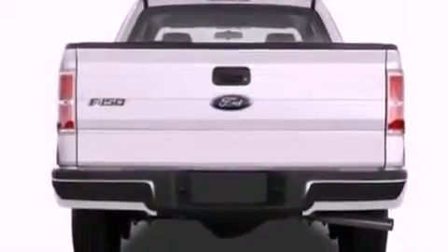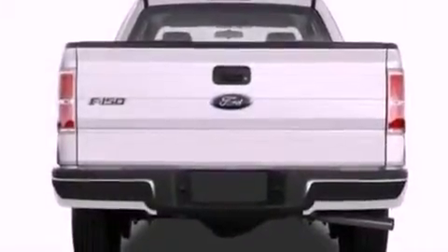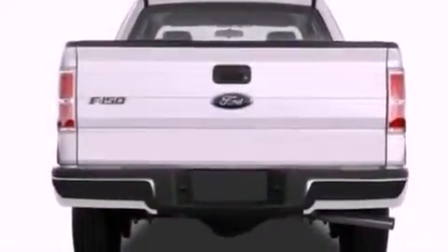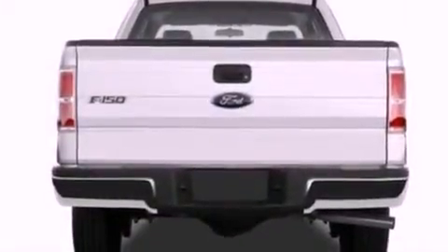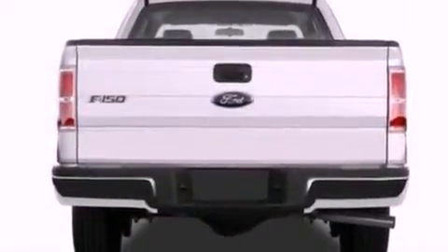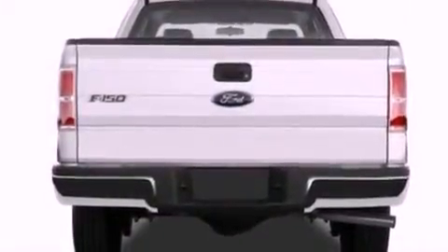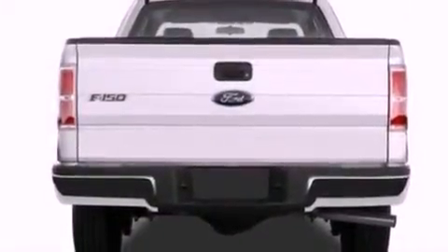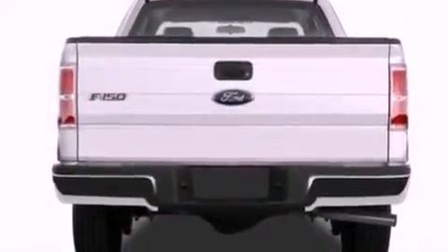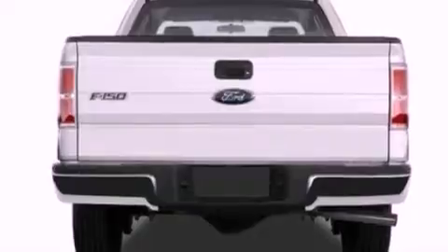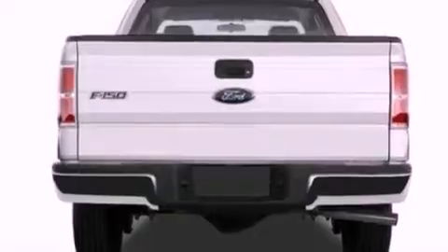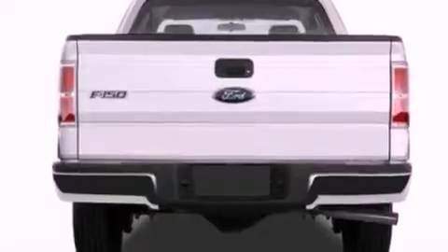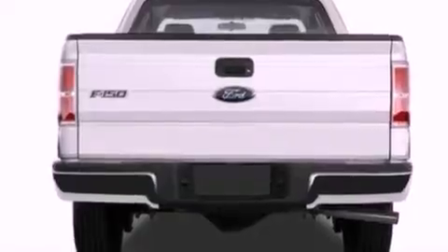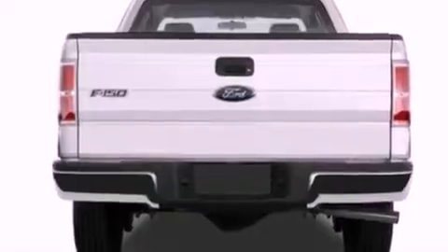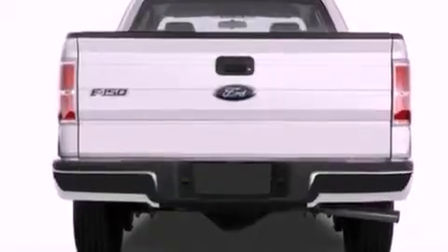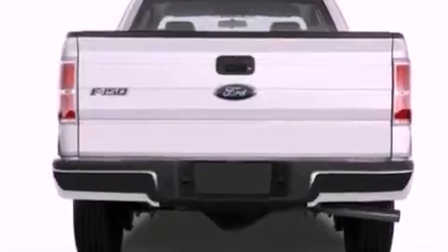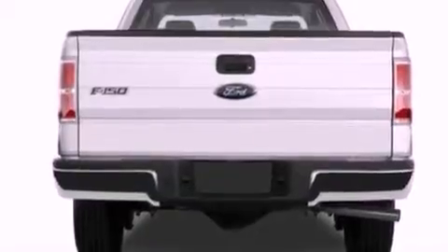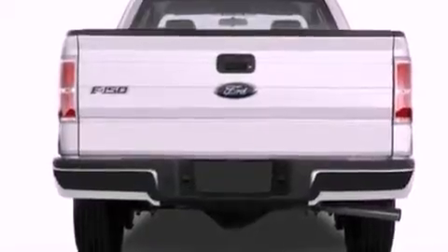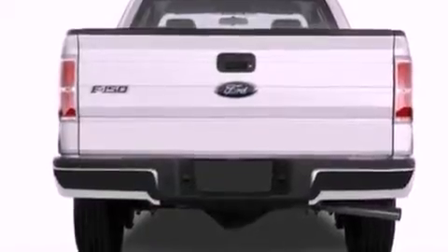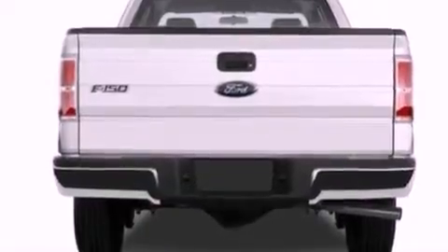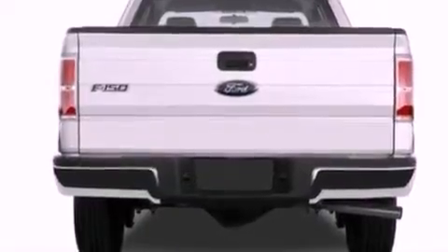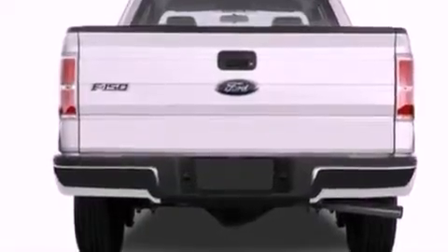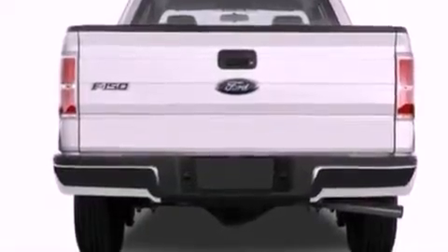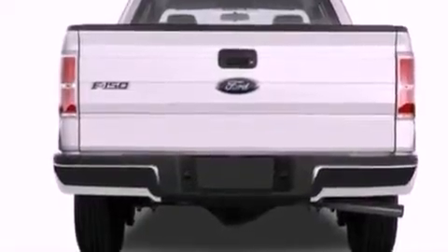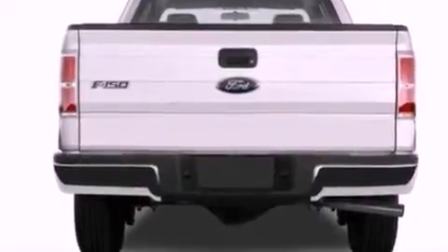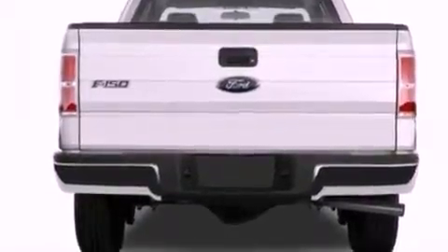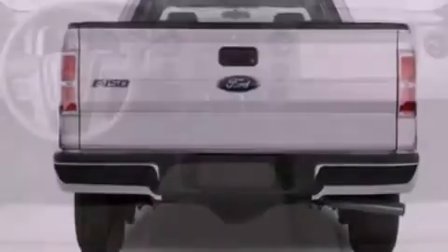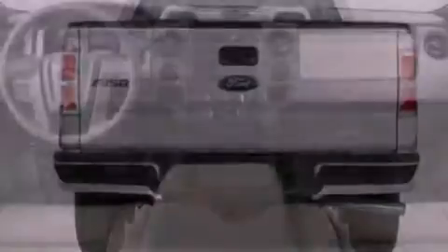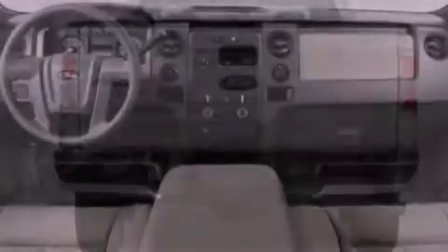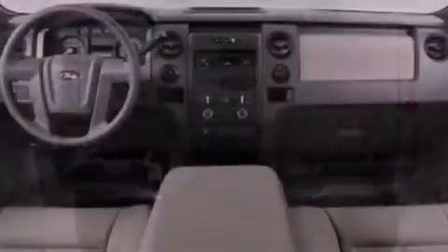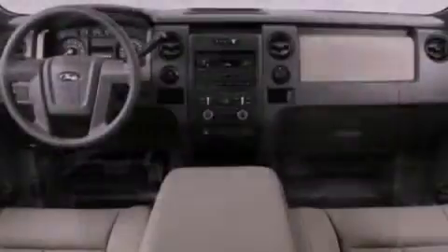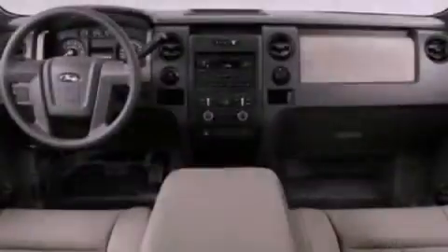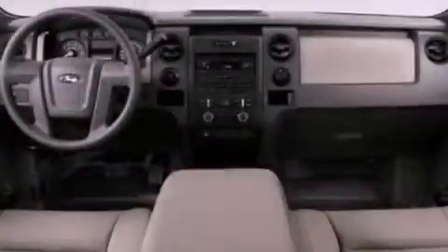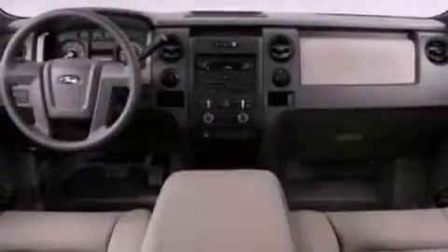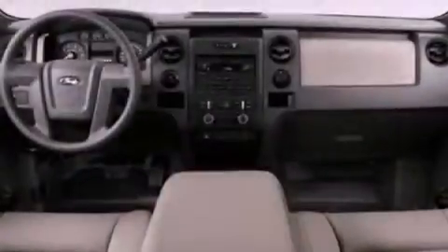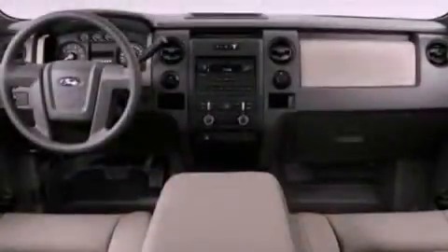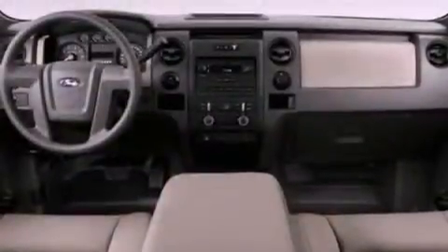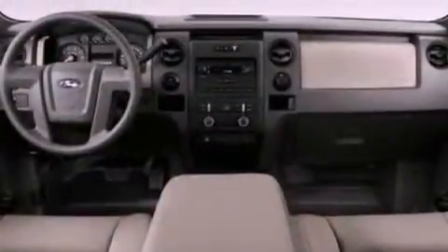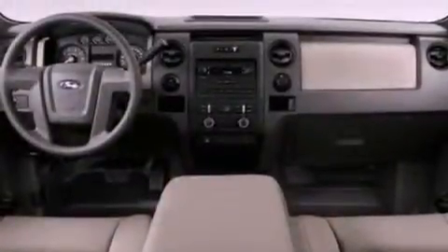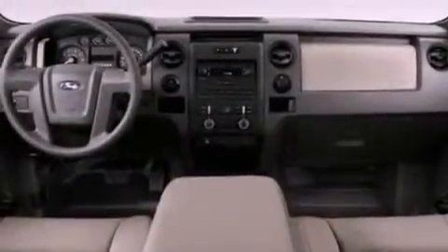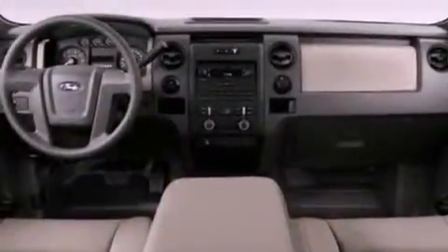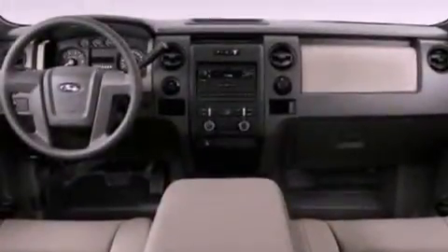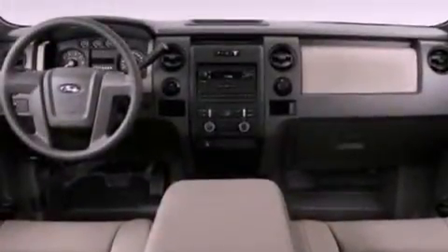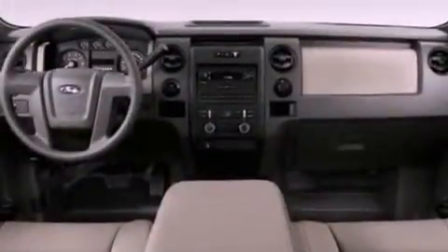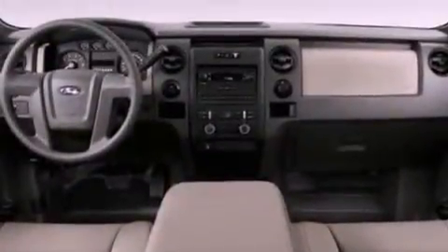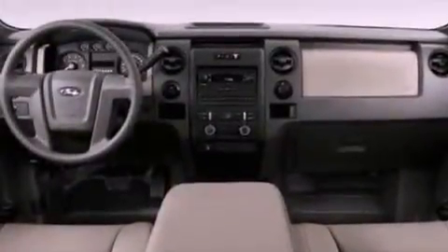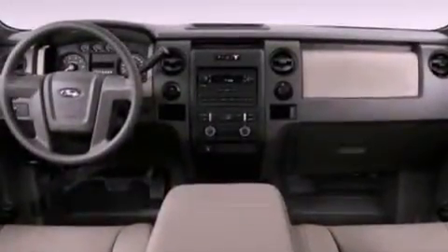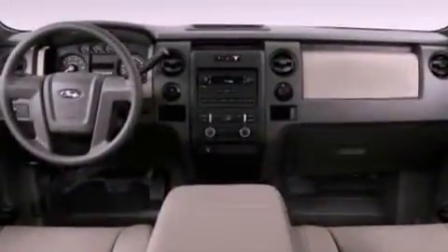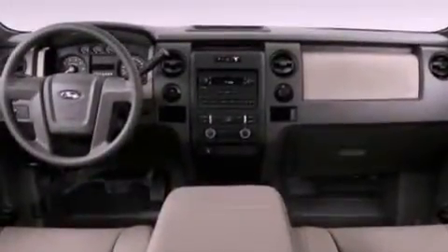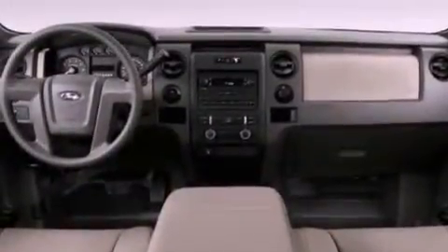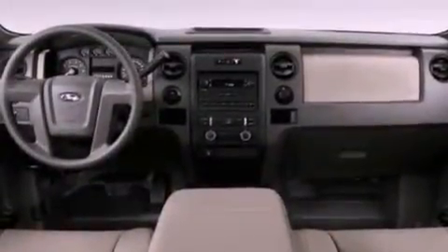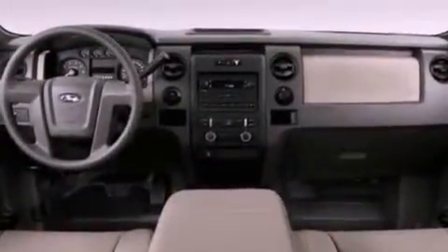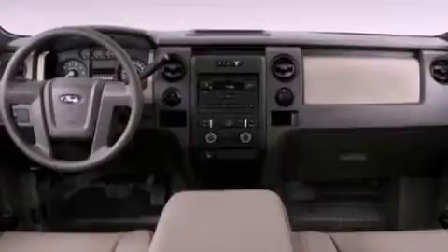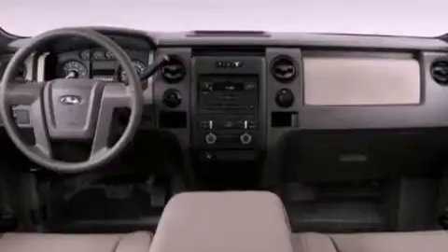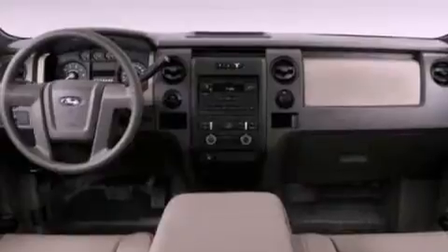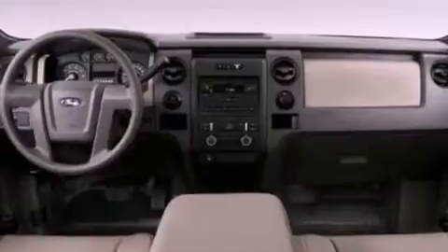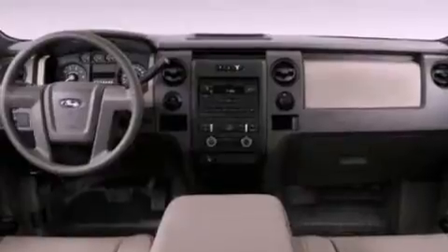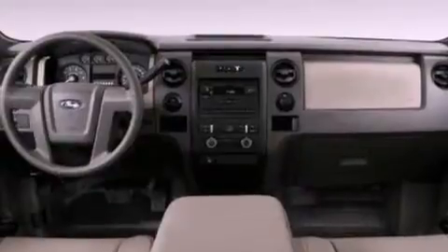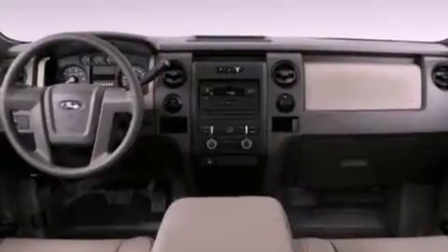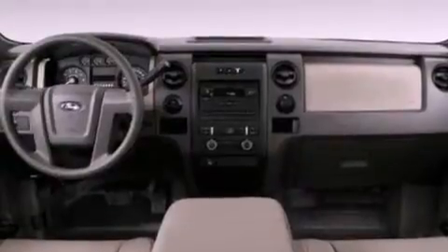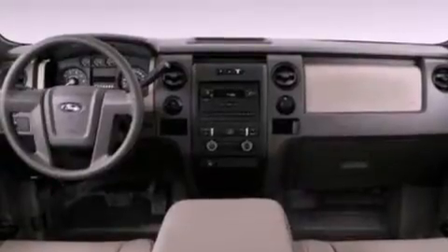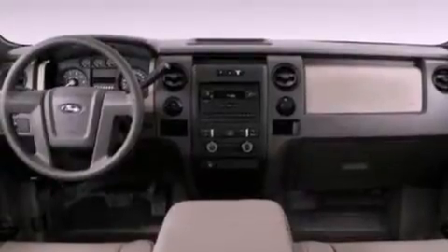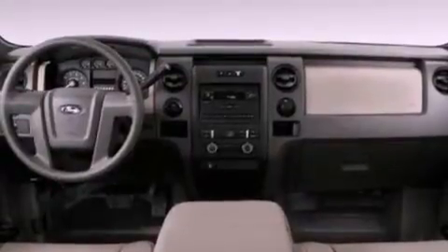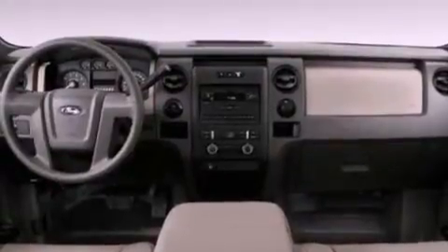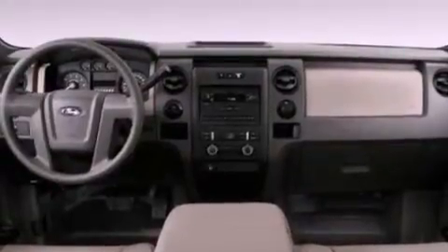Additional features include 12 volt power outlets, an anti-lock braking system, side curtain airbags, door reinforcement beams, and power windows.